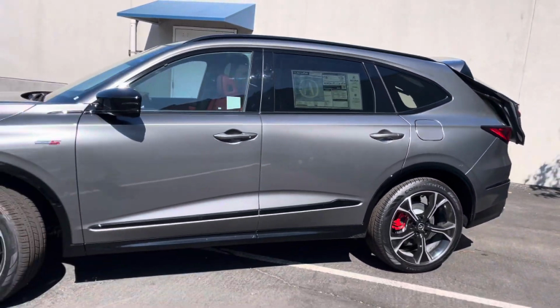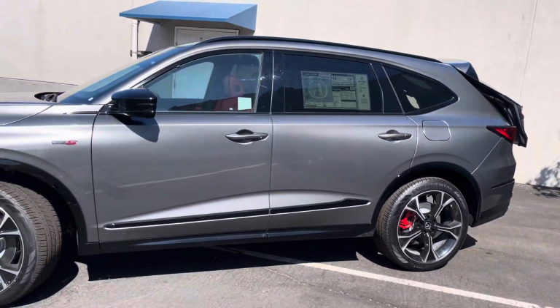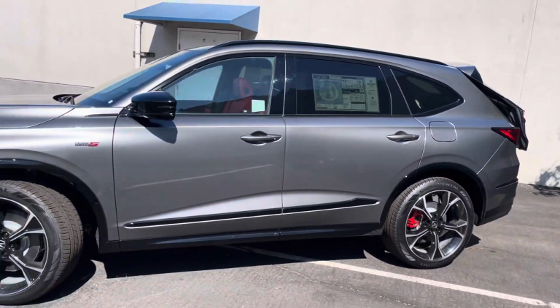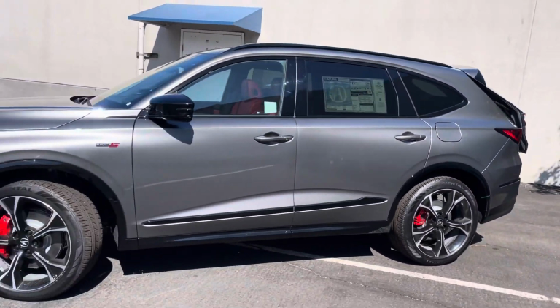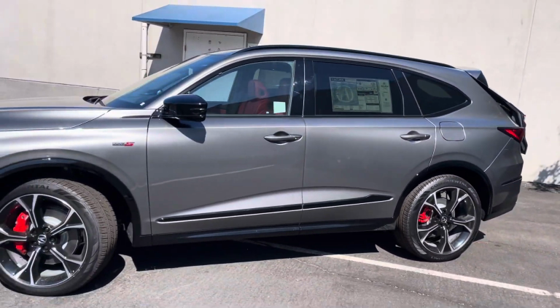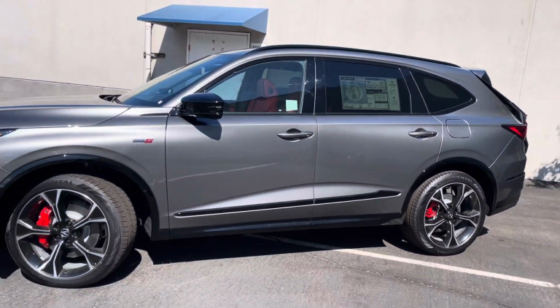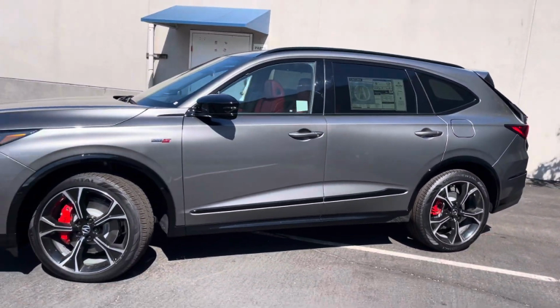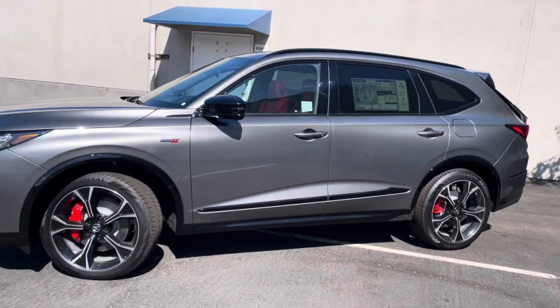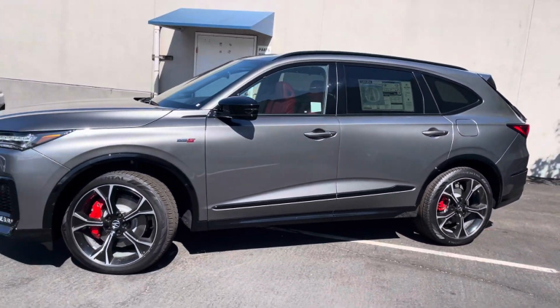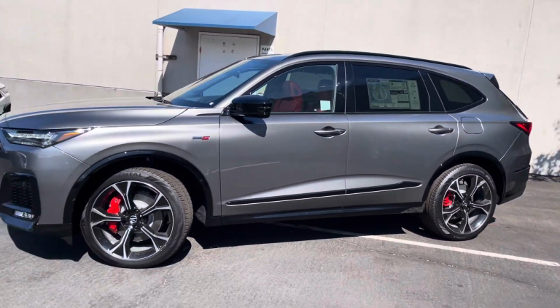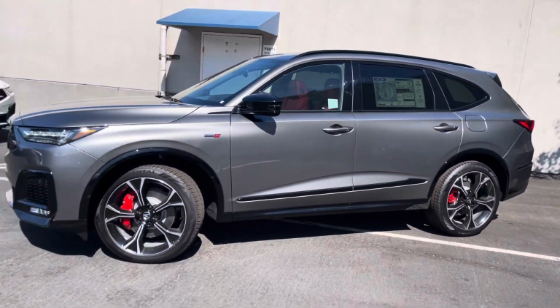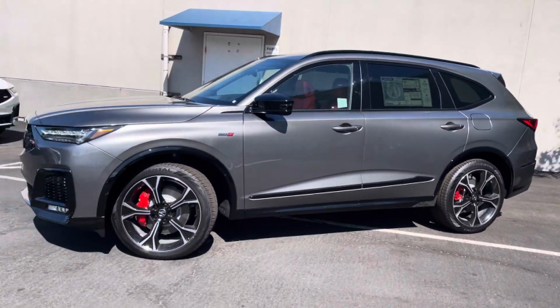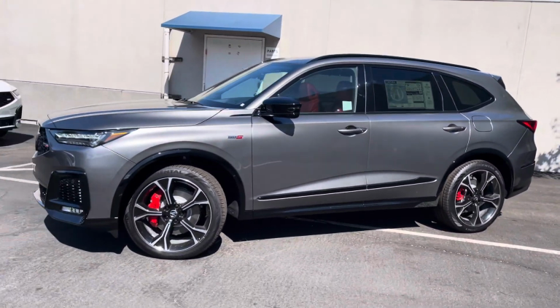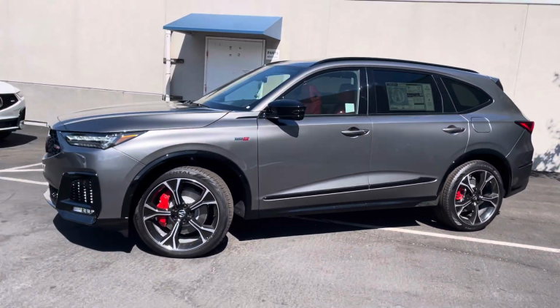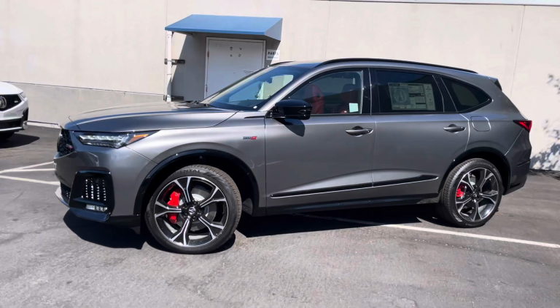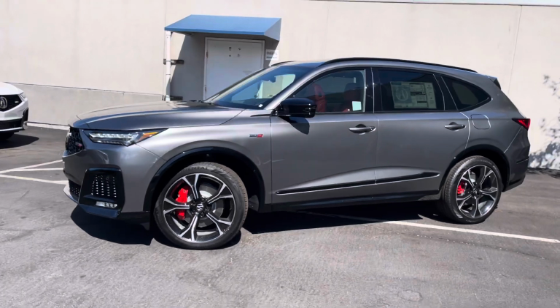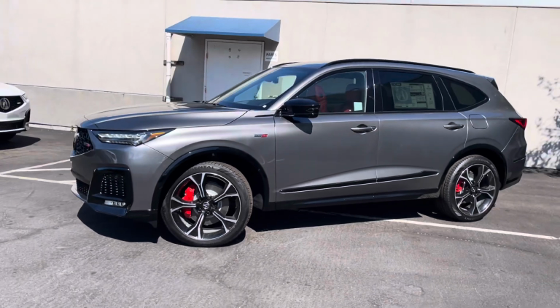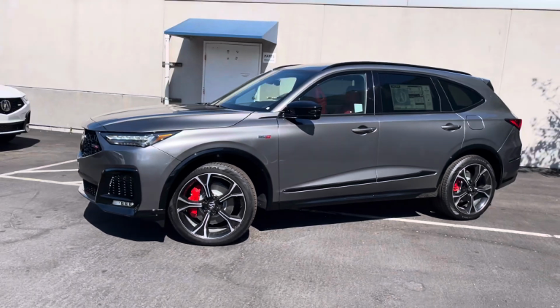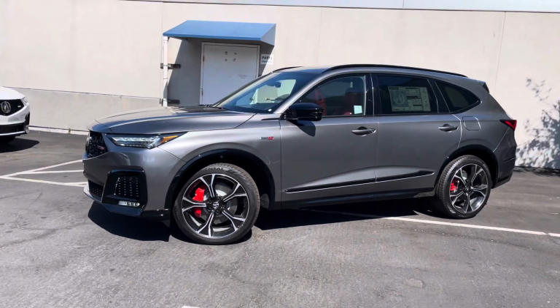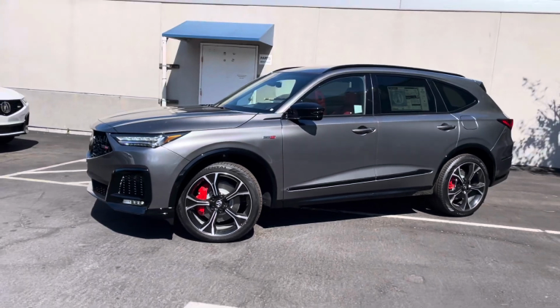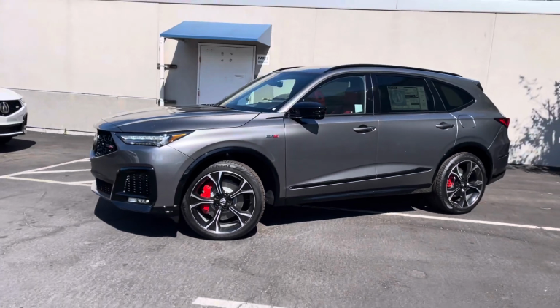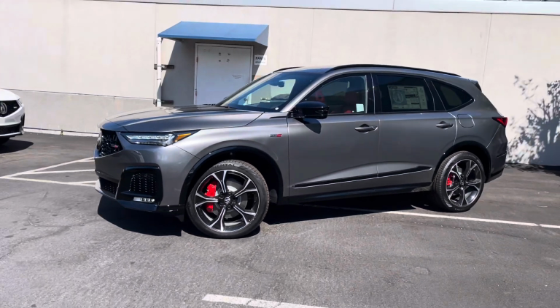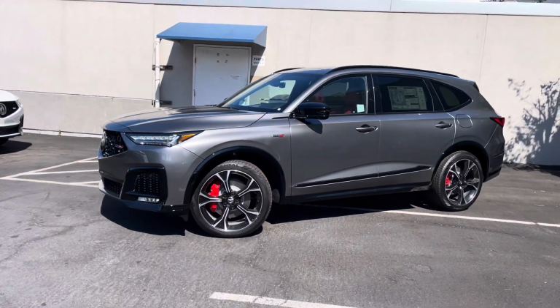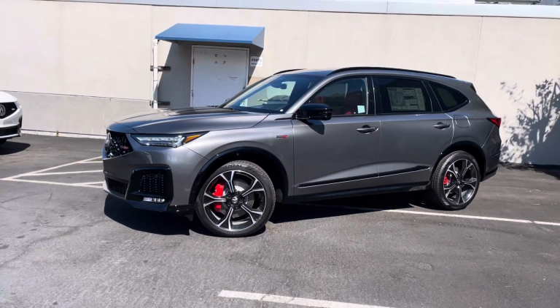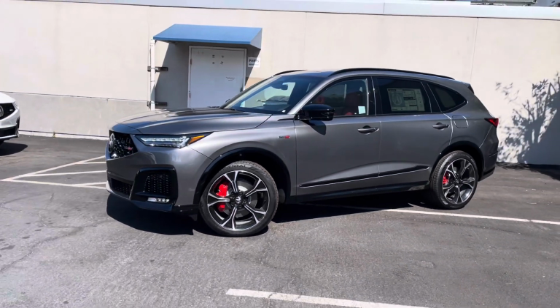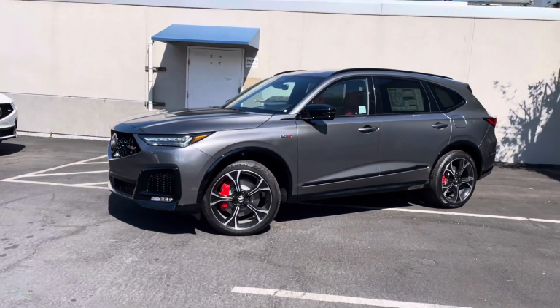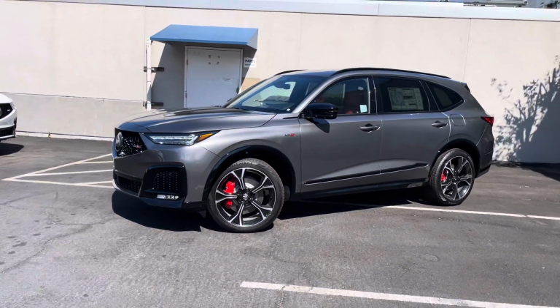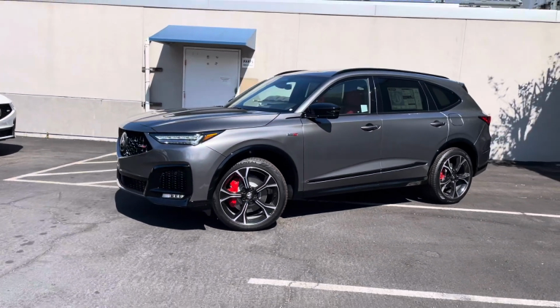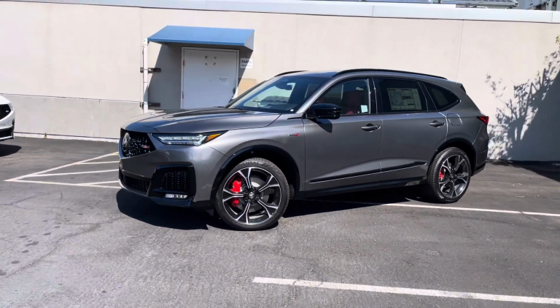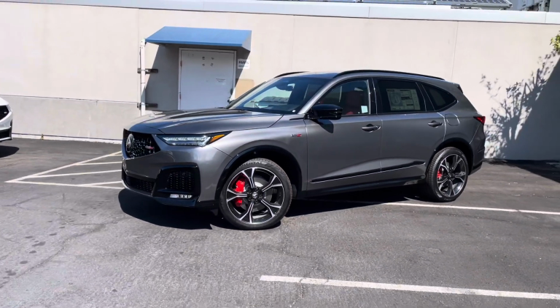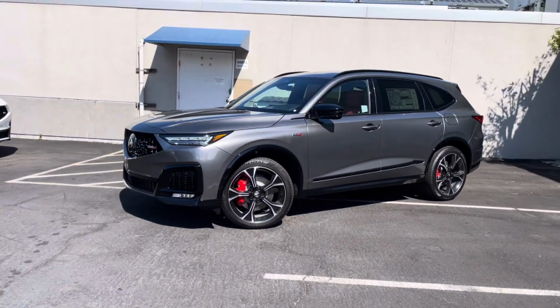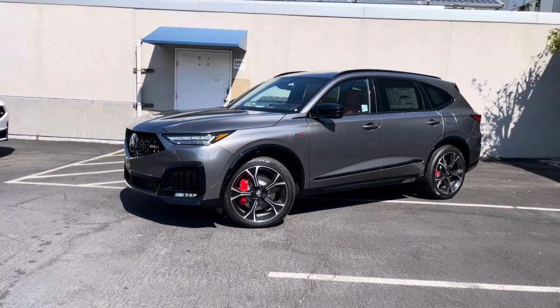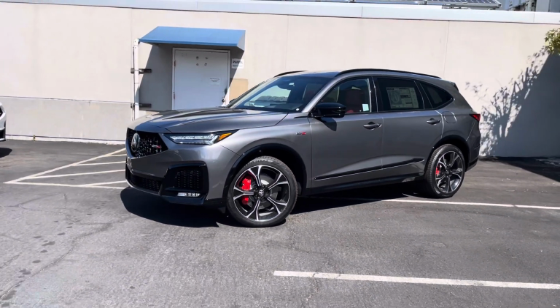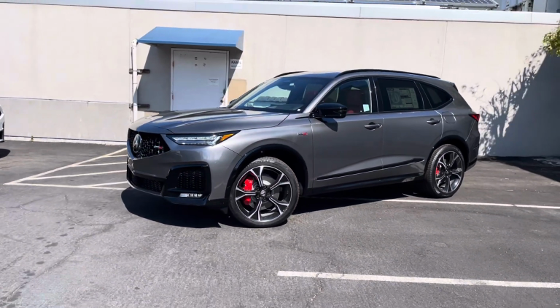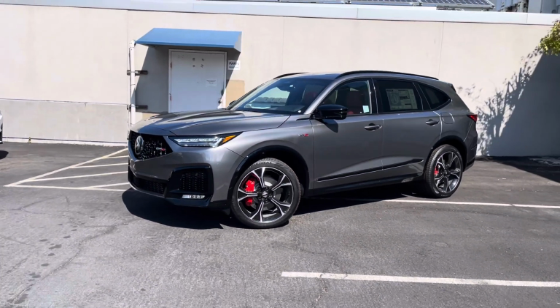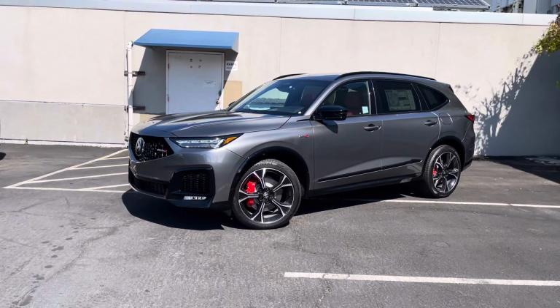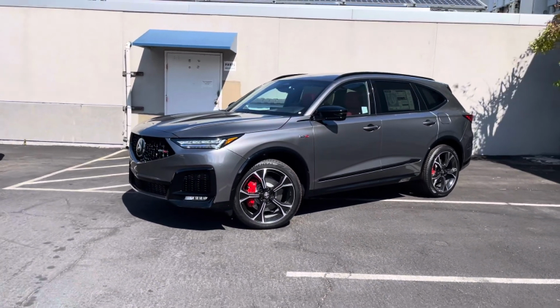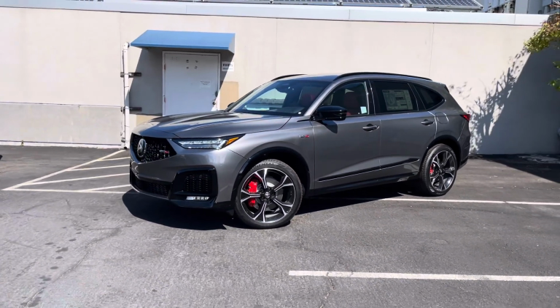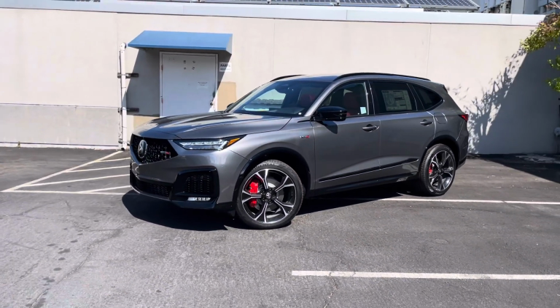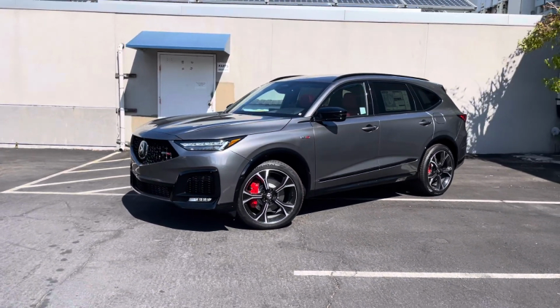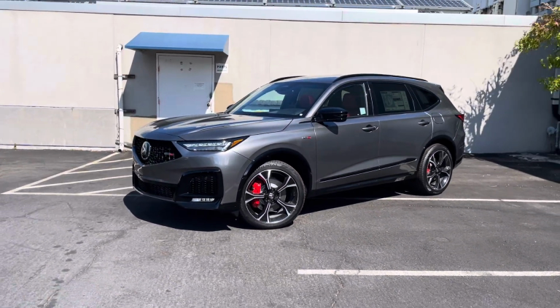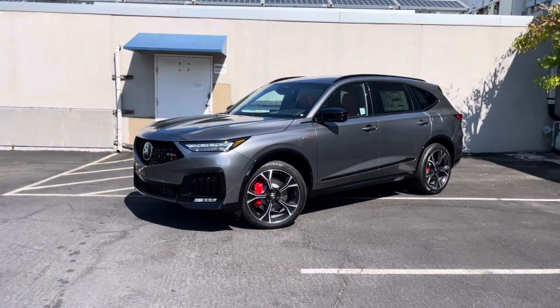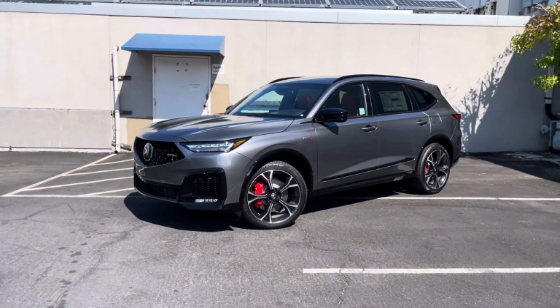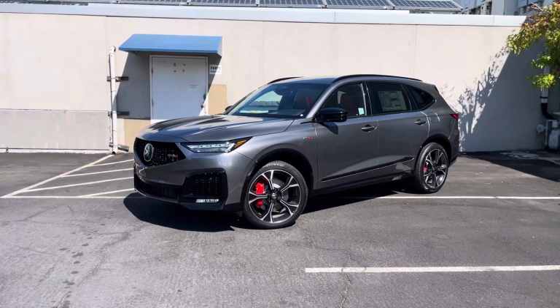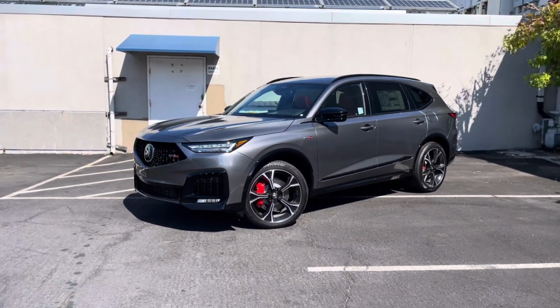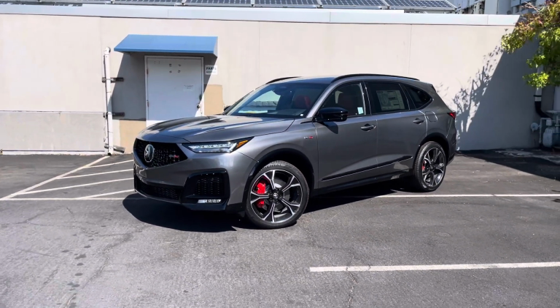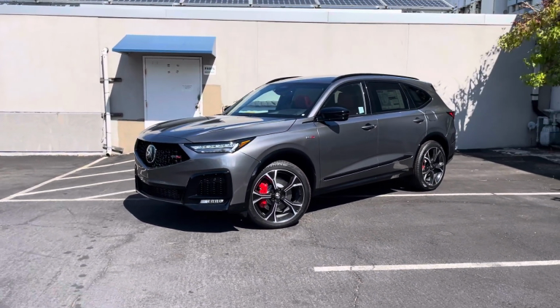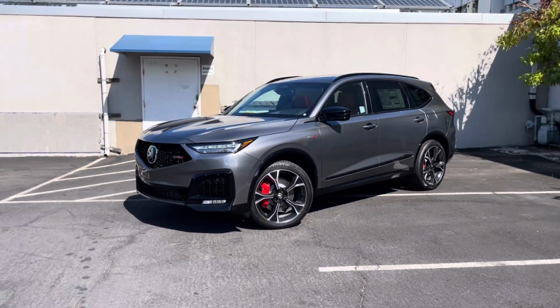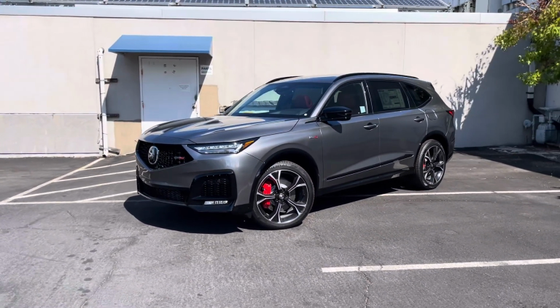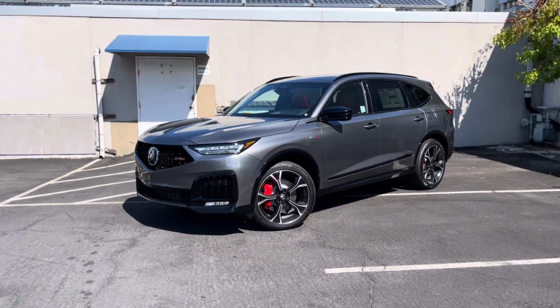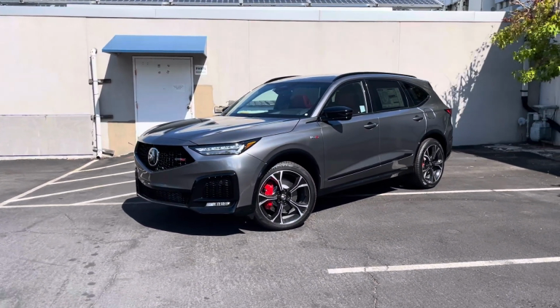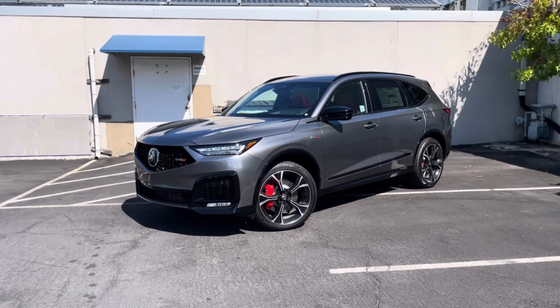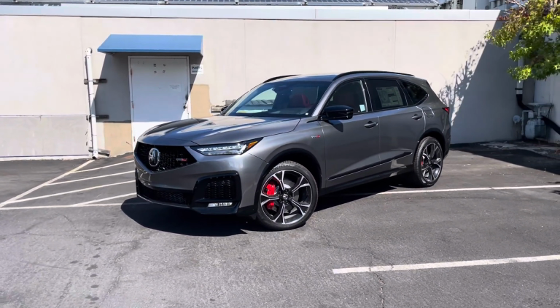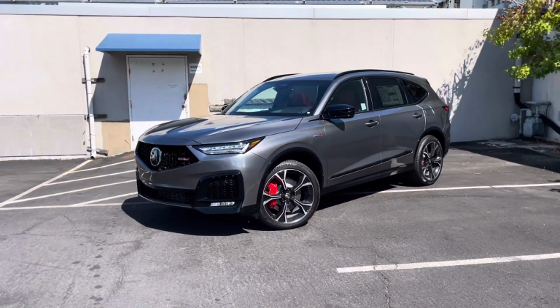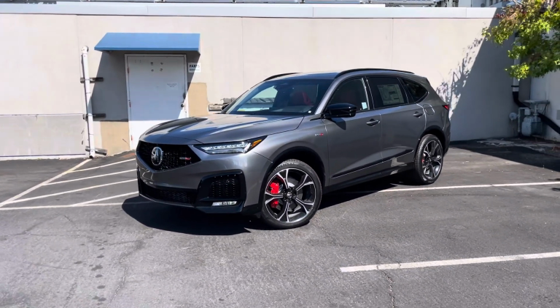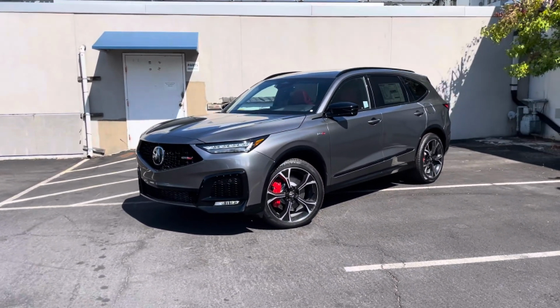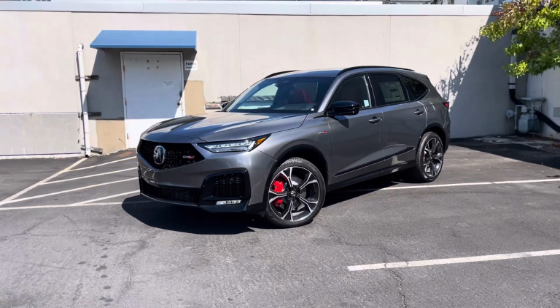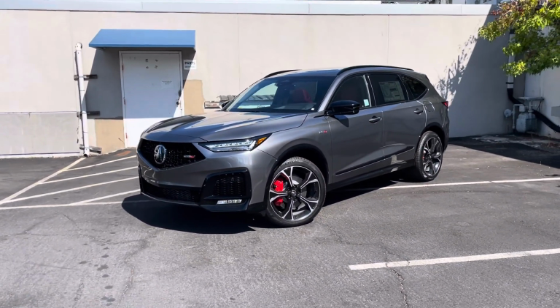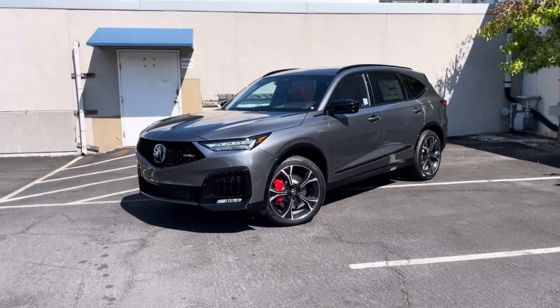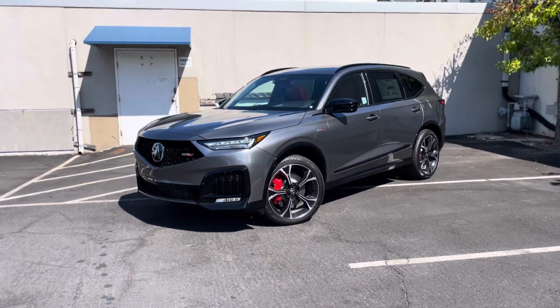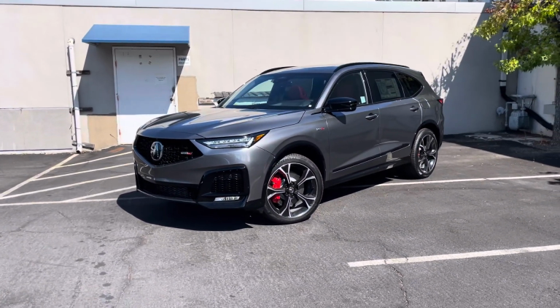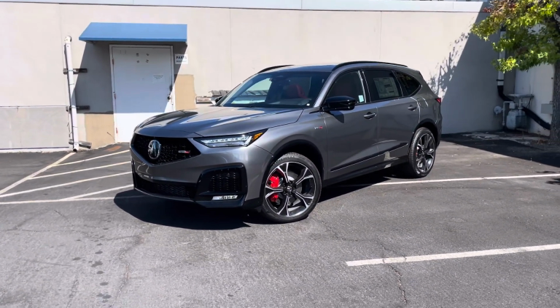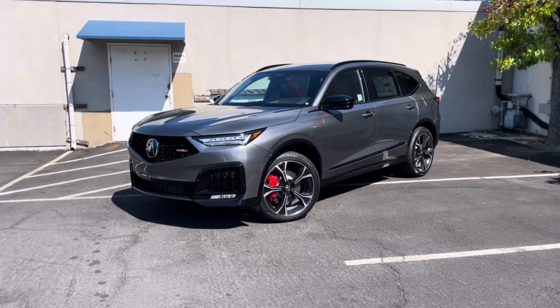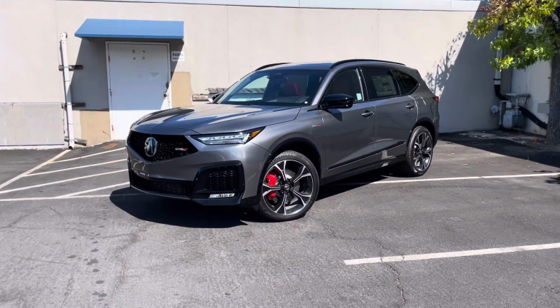And that's how the walkaway tailgate close feature works in a 2025 Acura MDX. Thank you for watching.